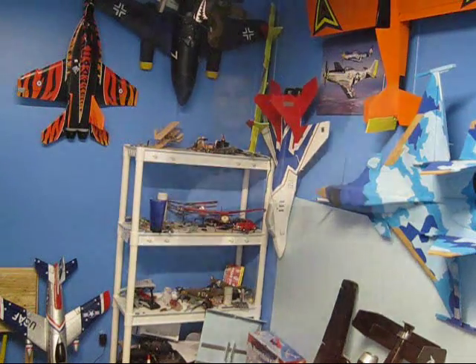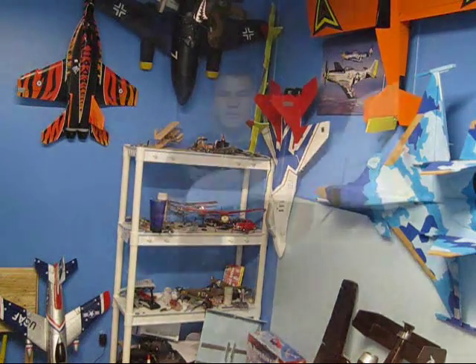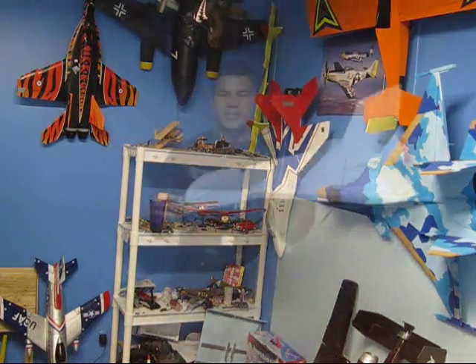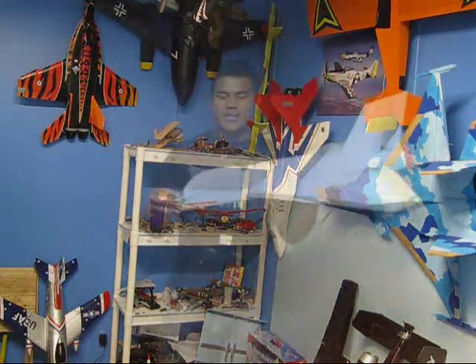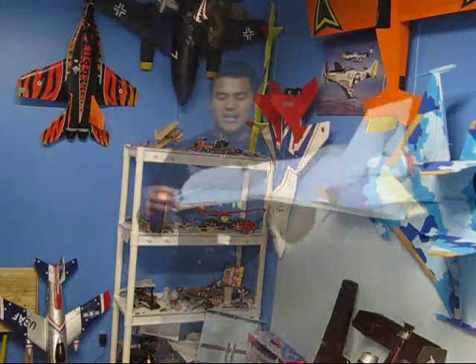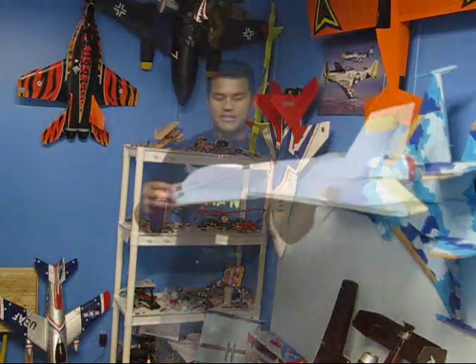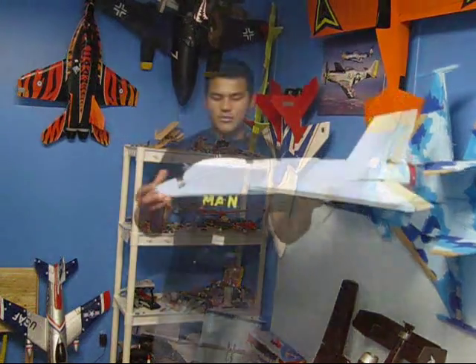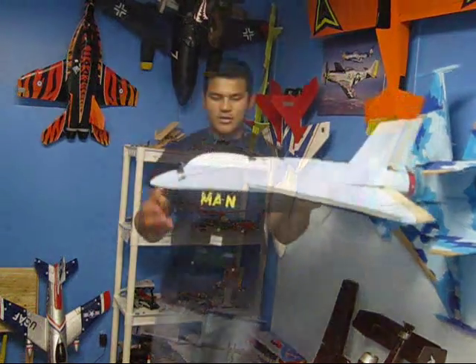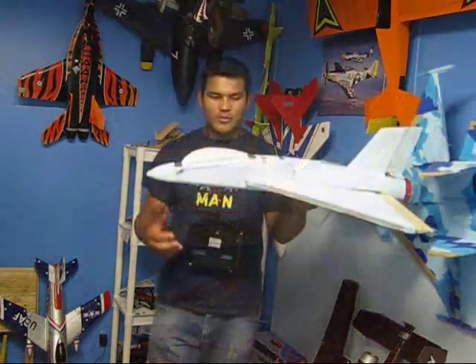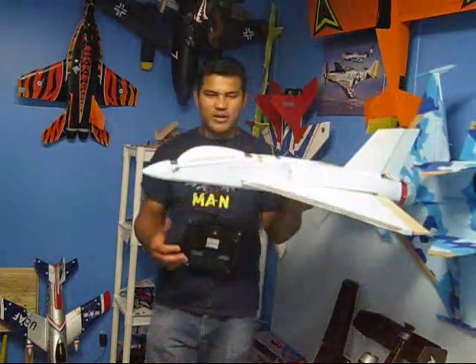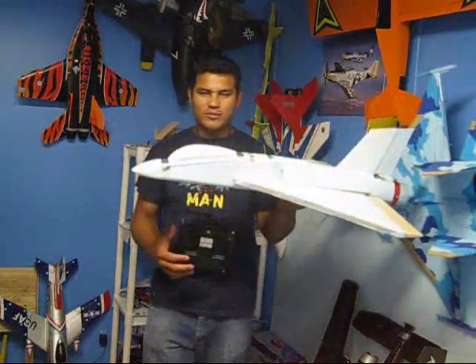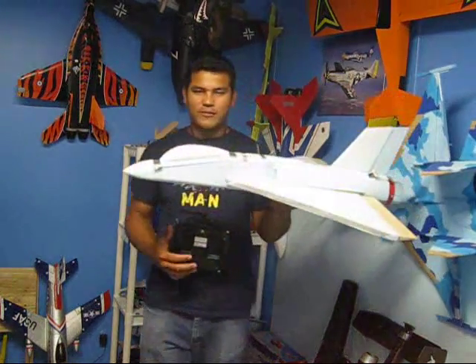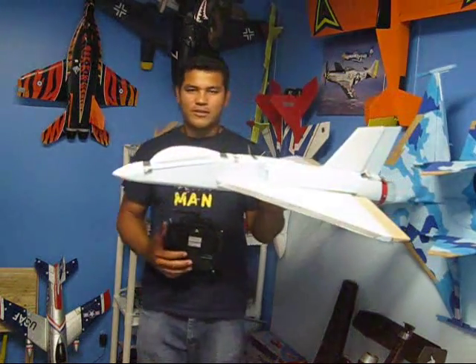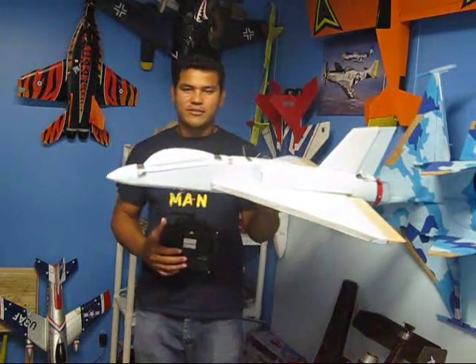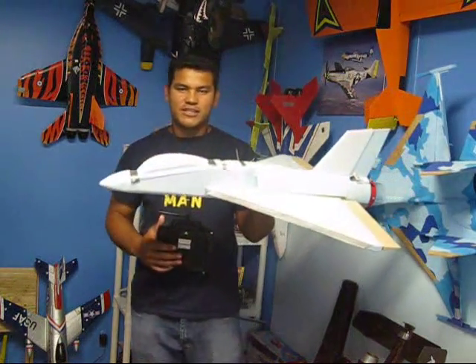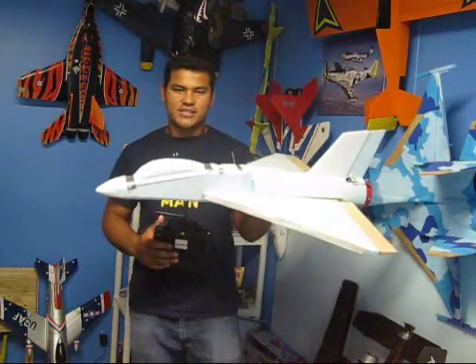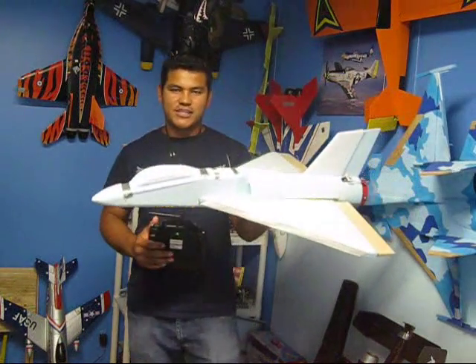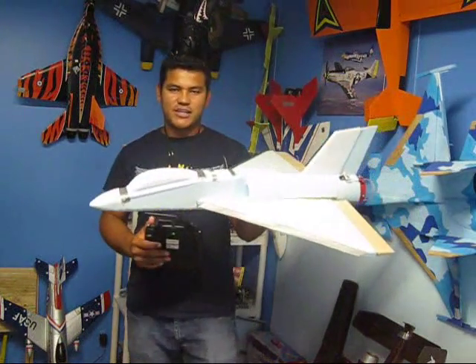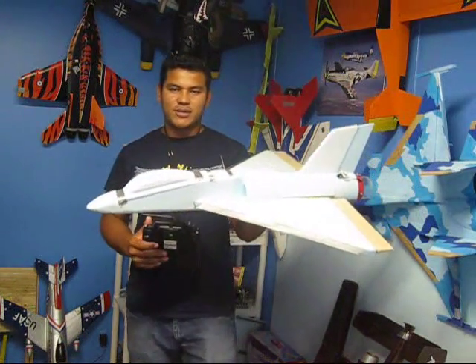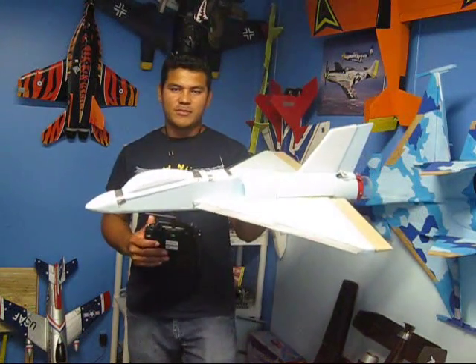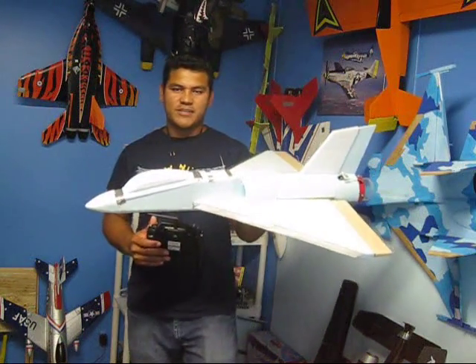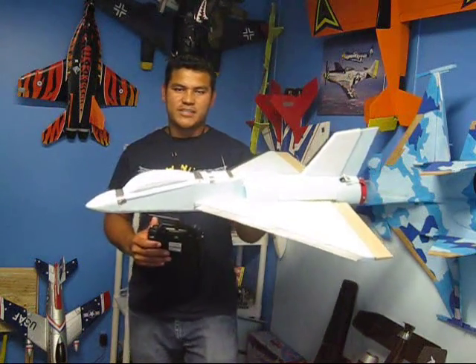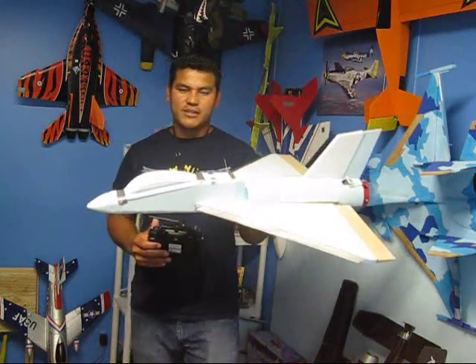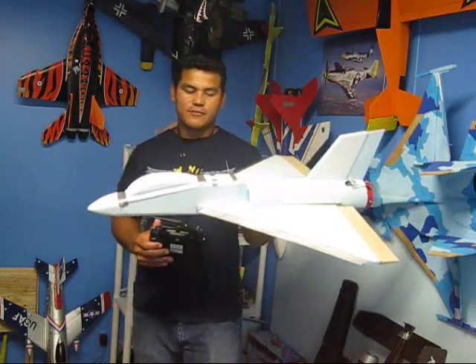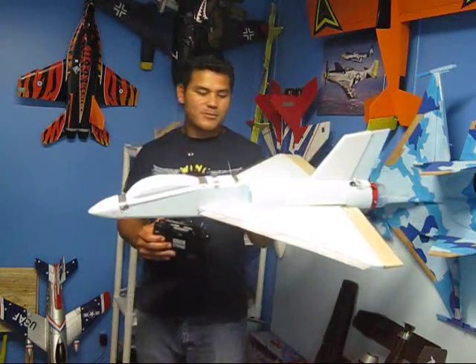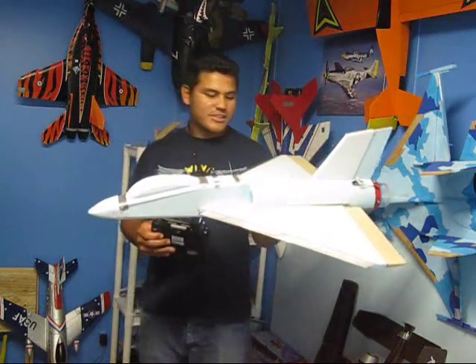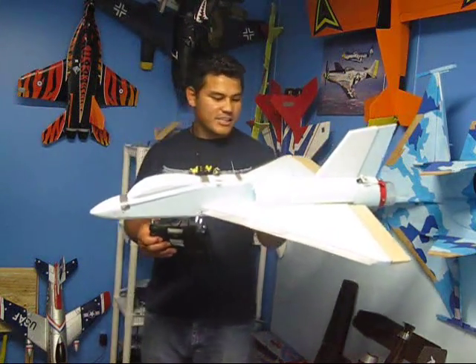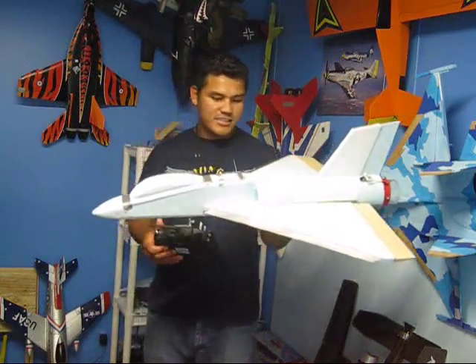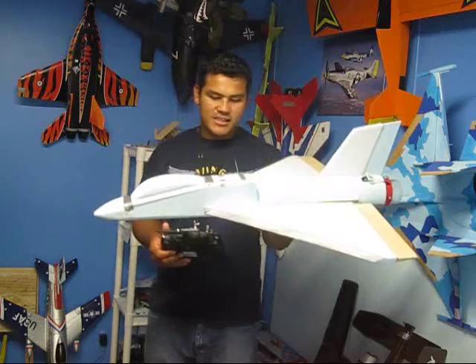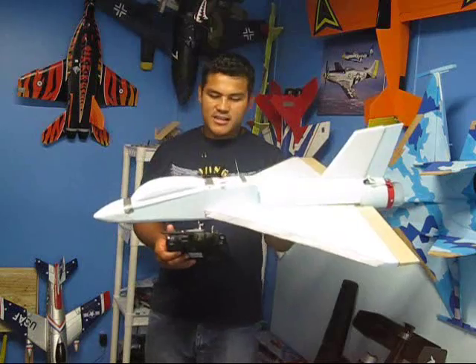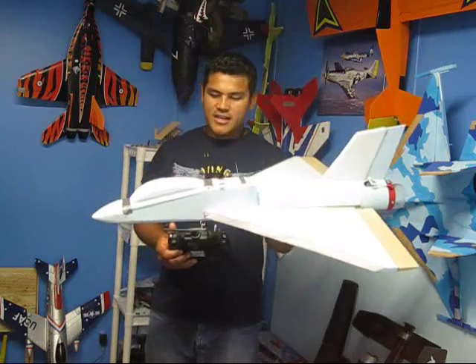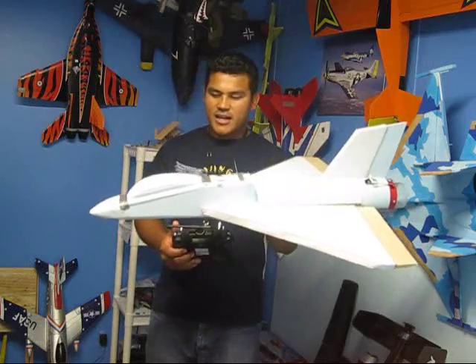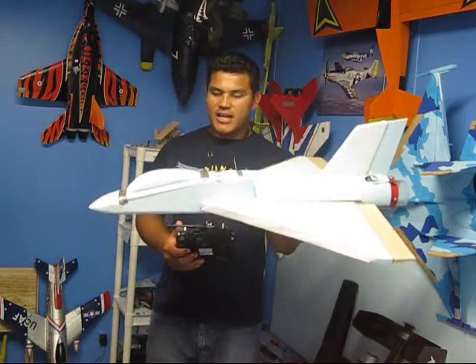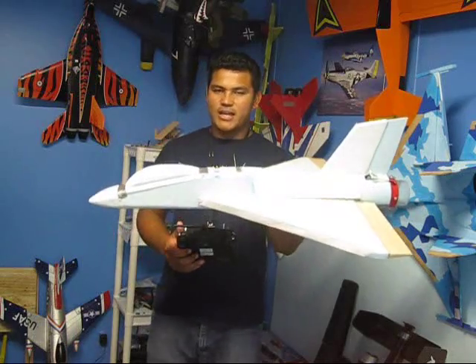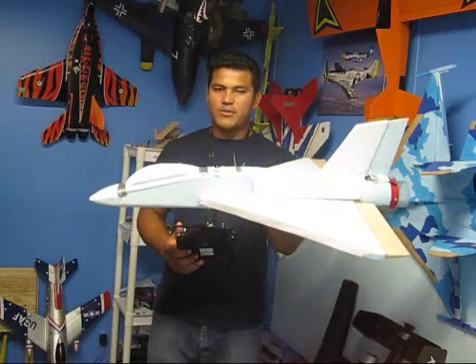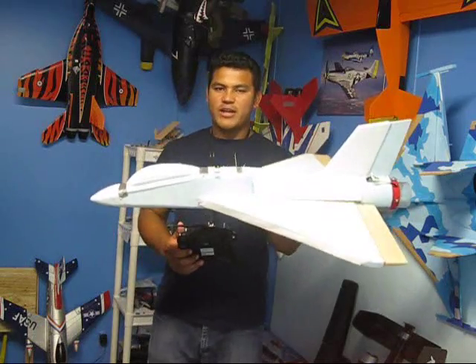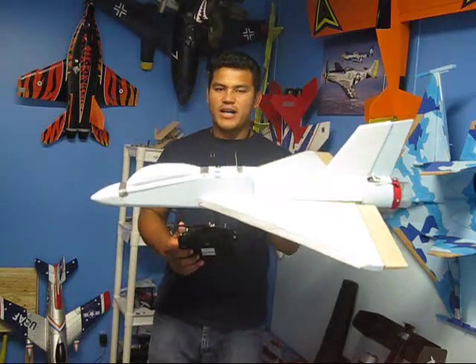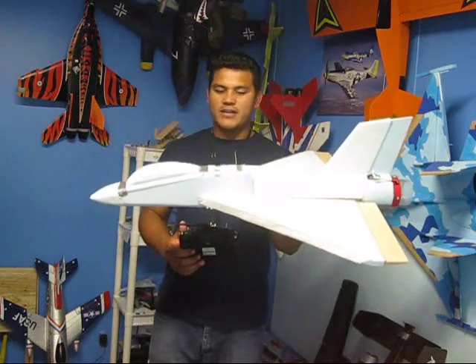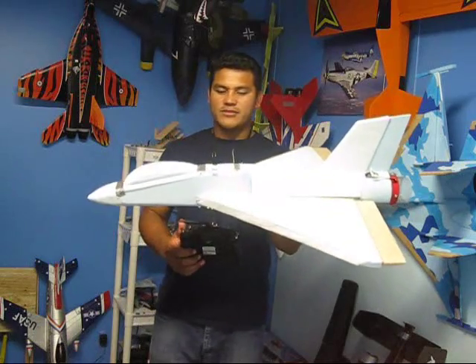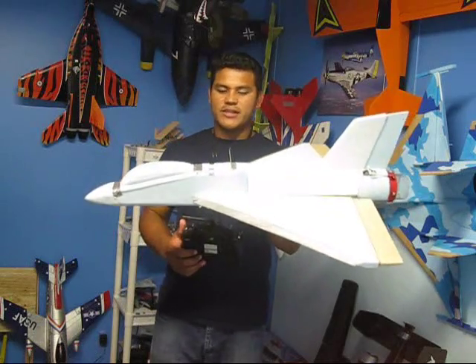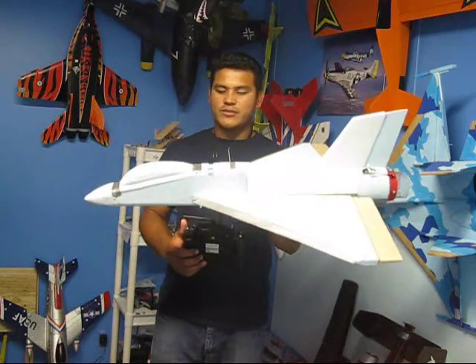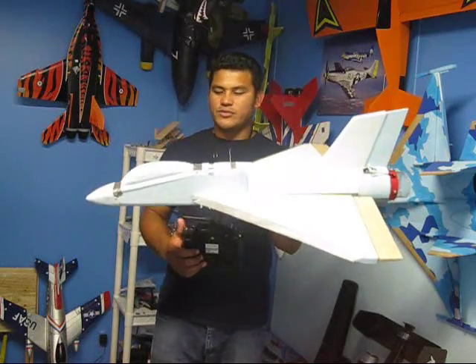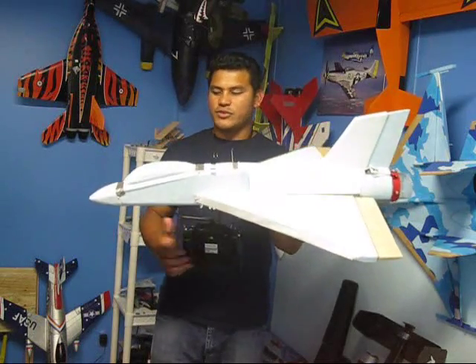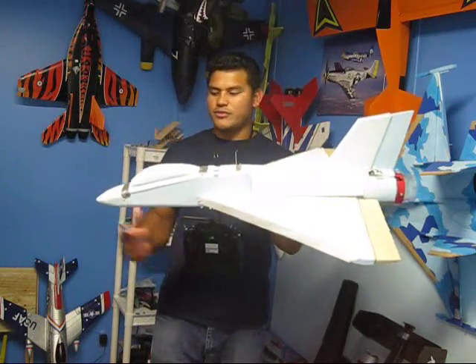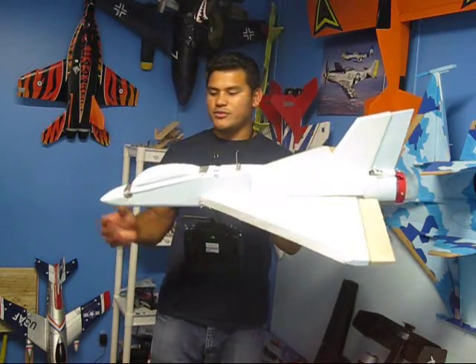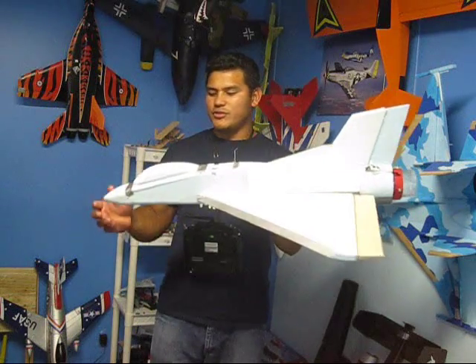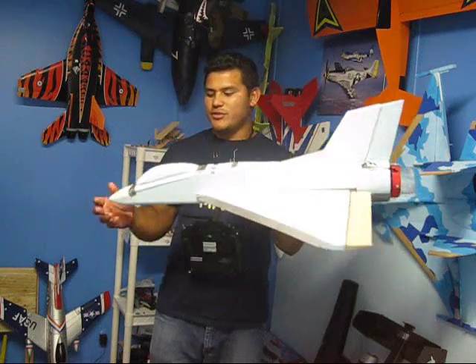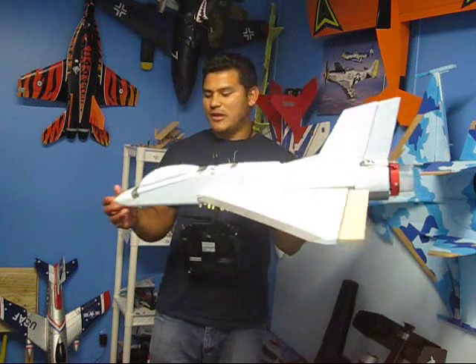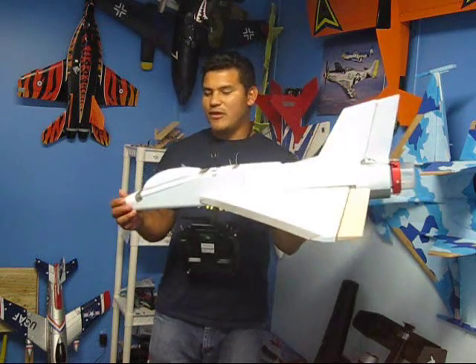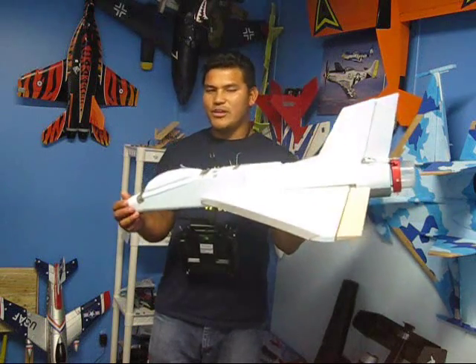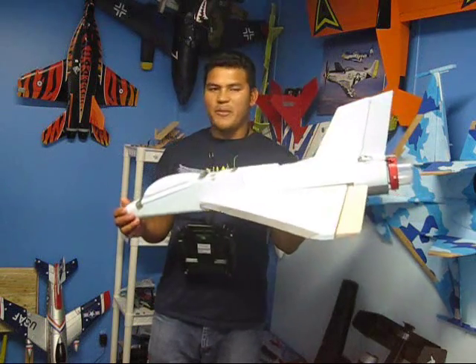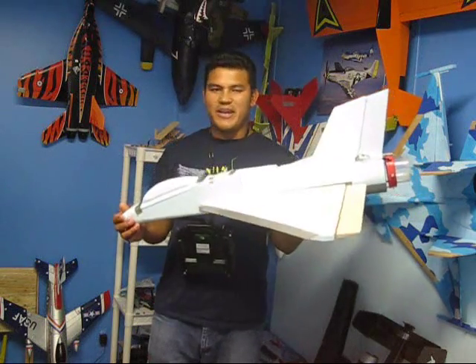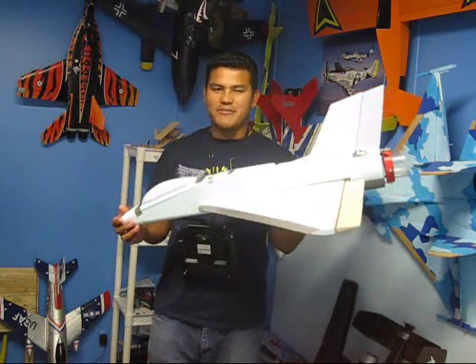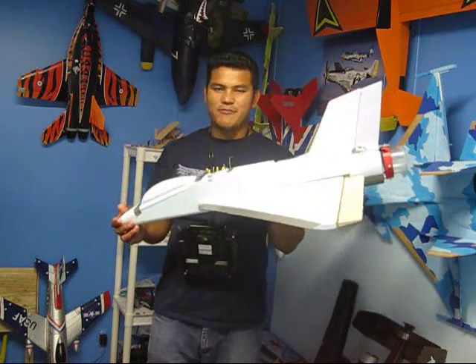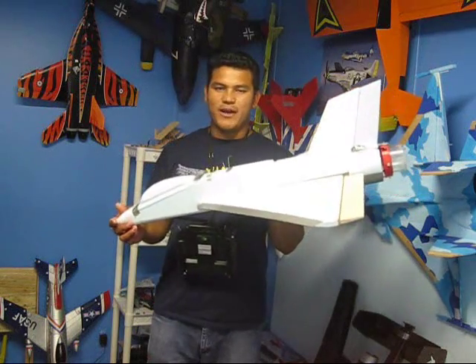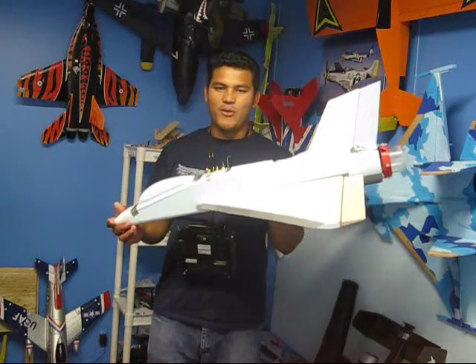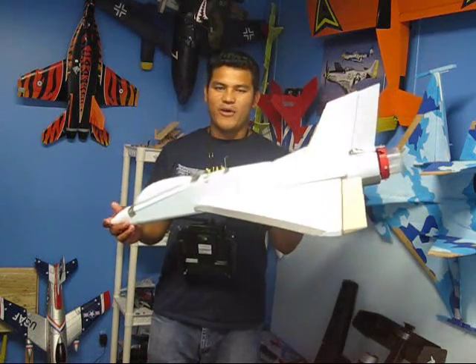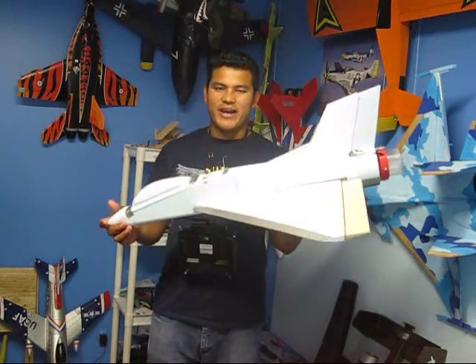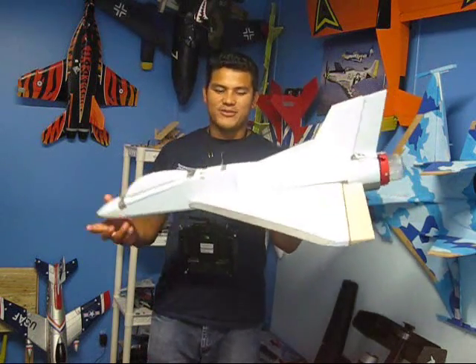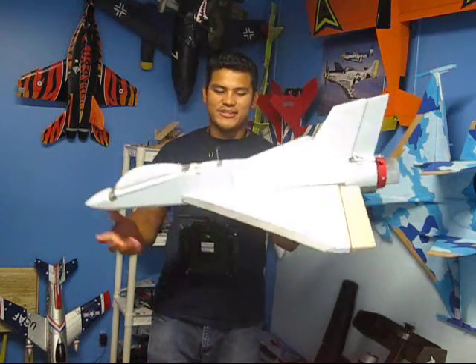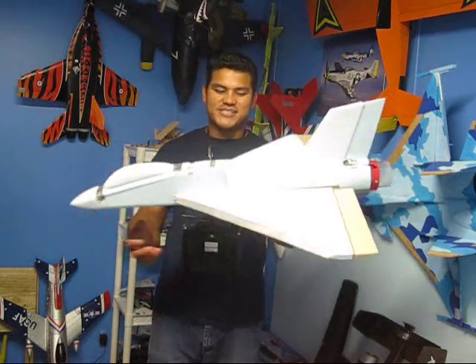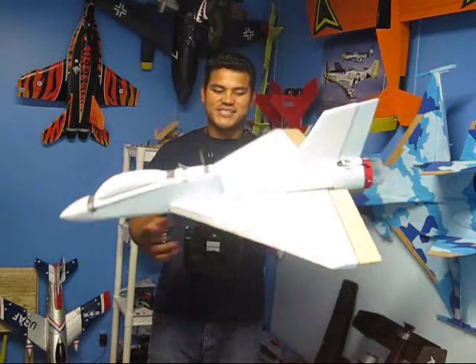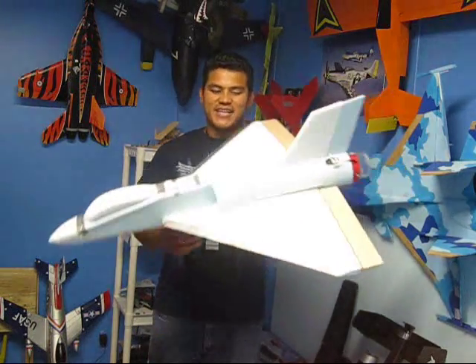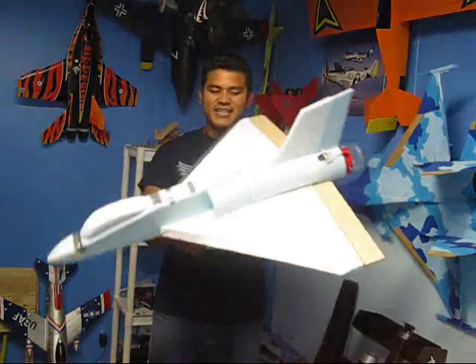Hey guys, welcome back to Falcons RC, the home of the Skeletal Foamy Jets. And here we are, ready to show you how the maiden fly went on this jet.